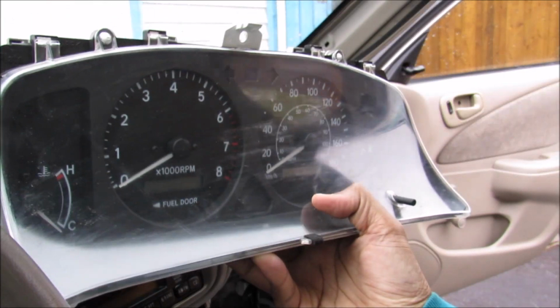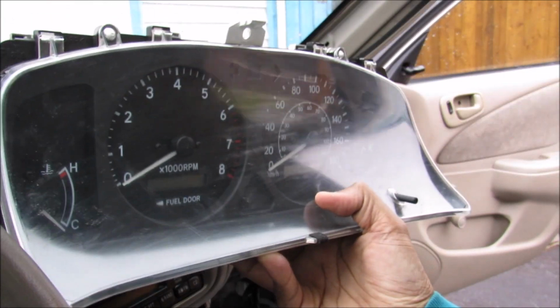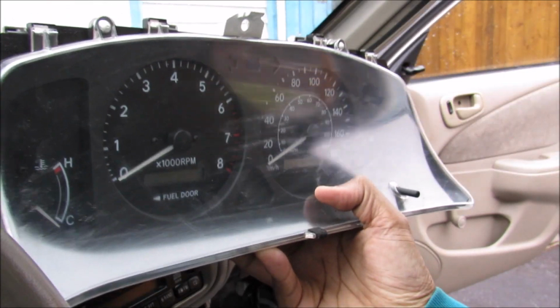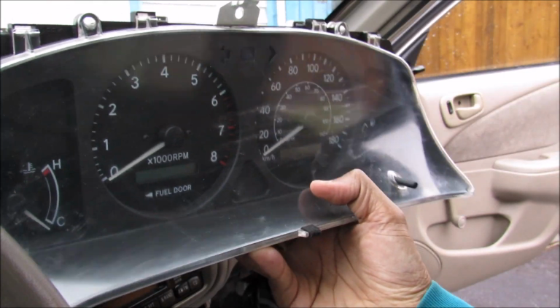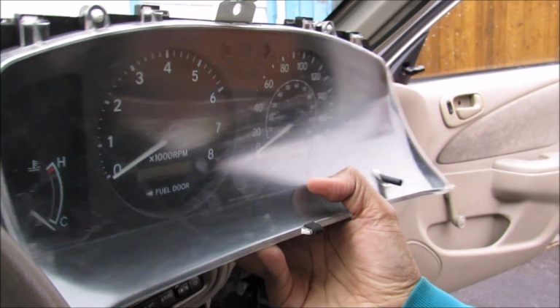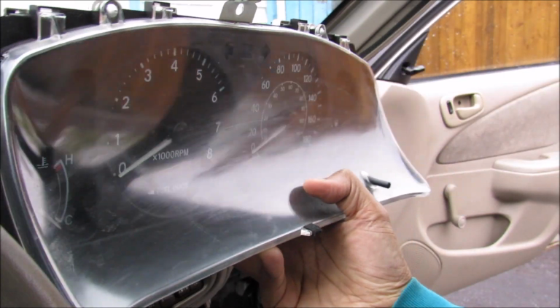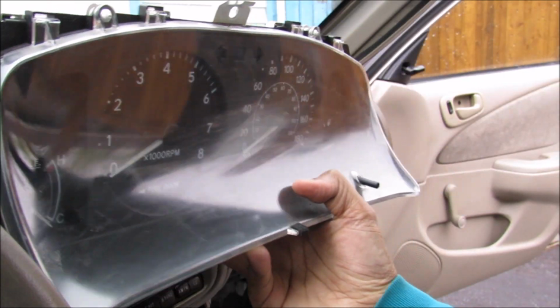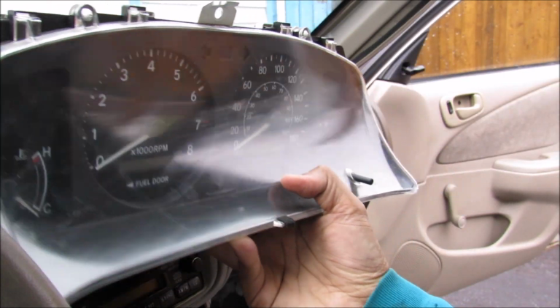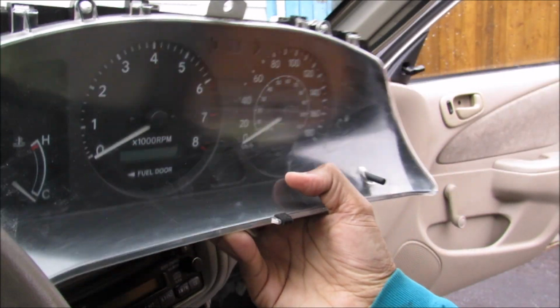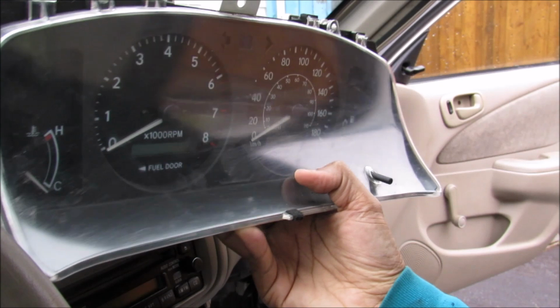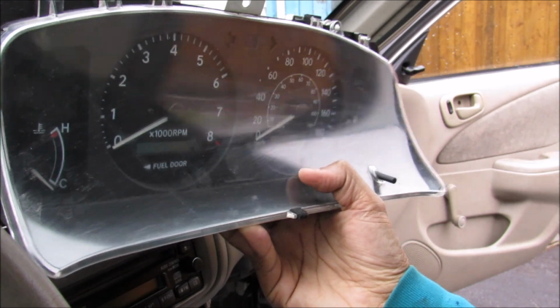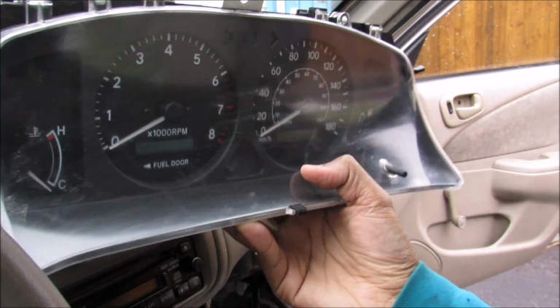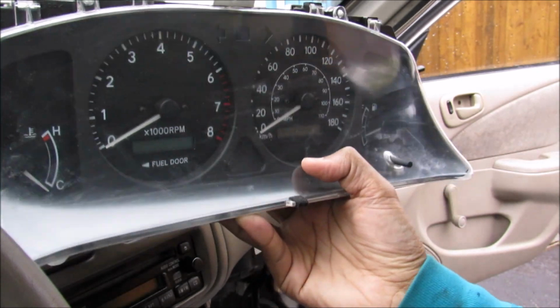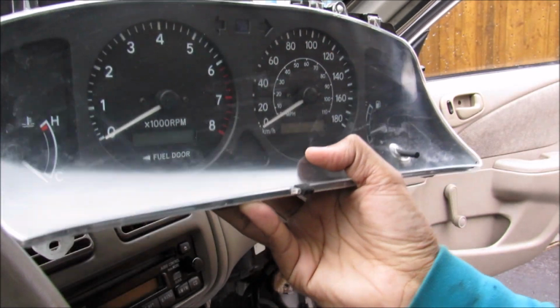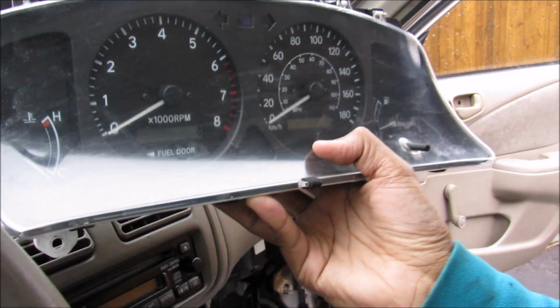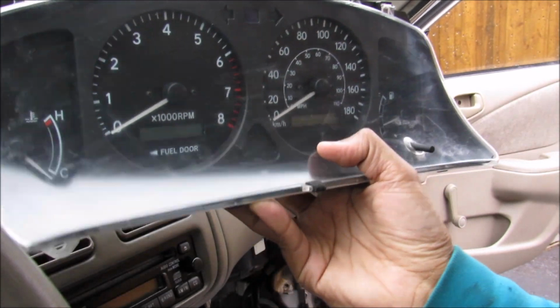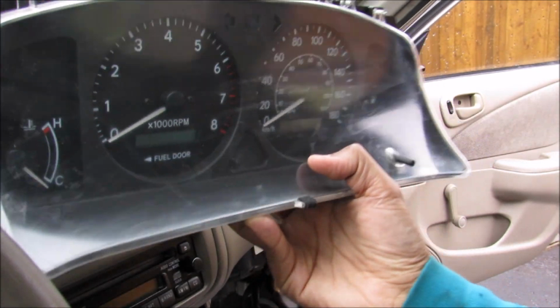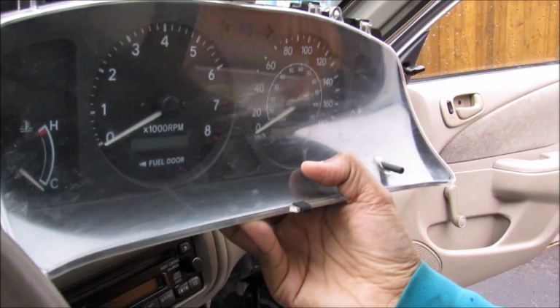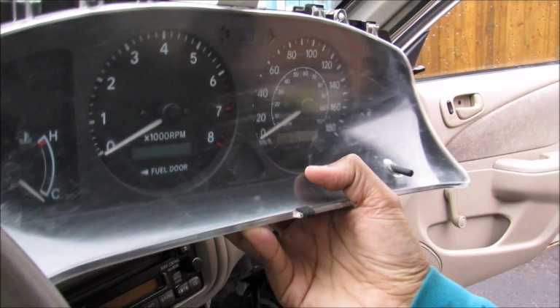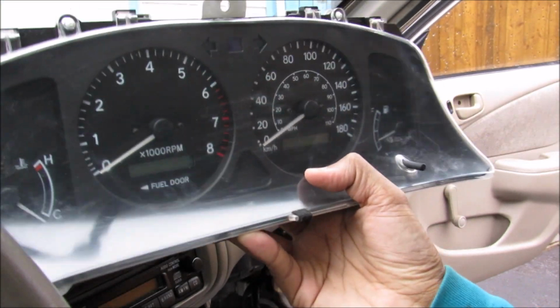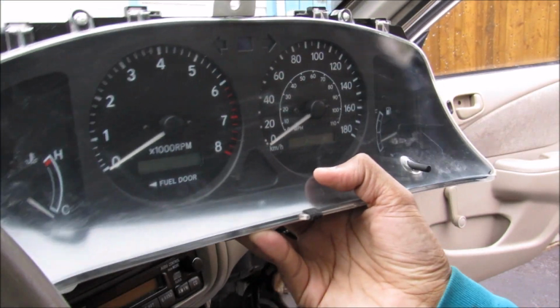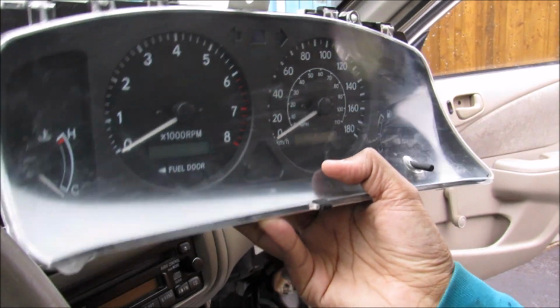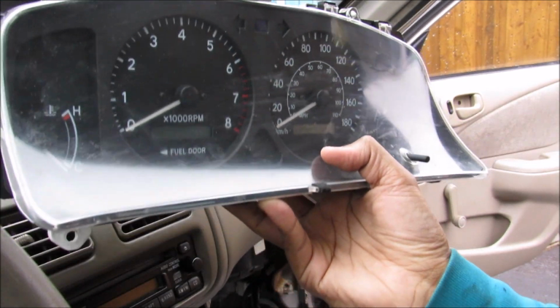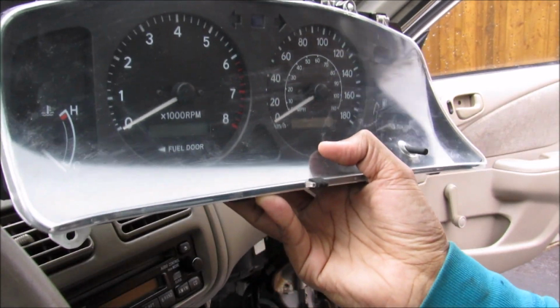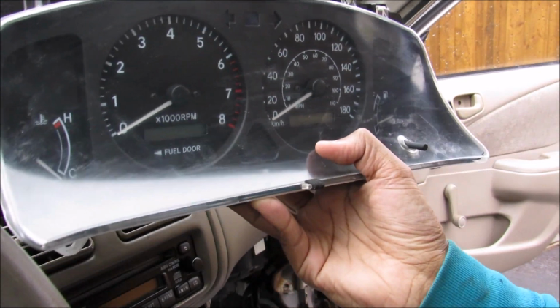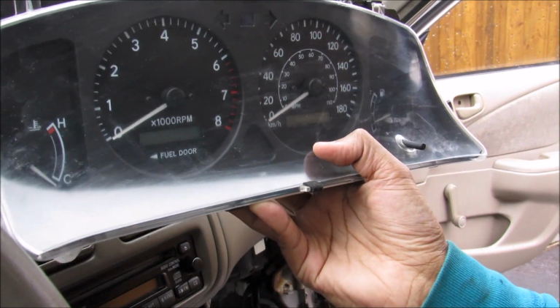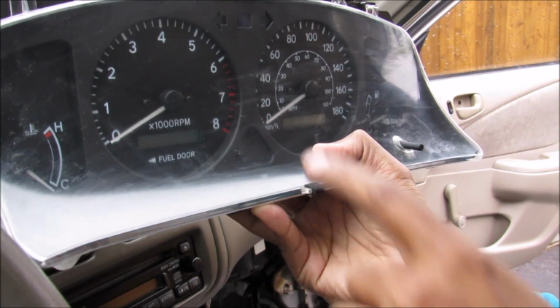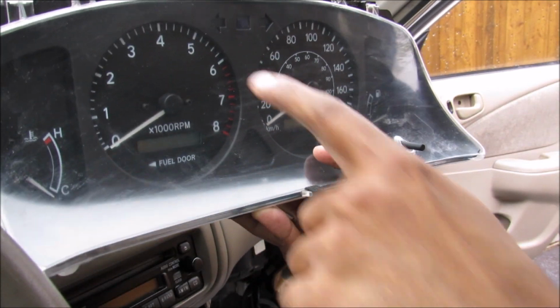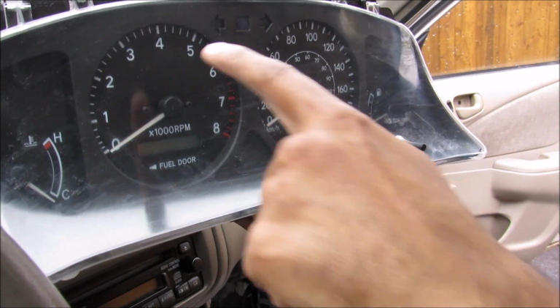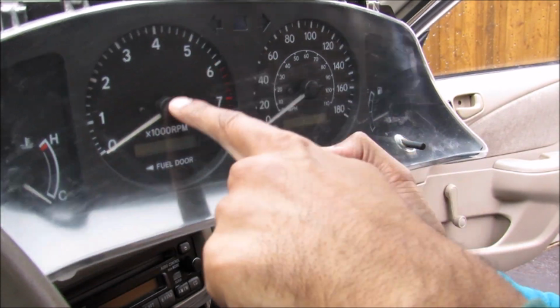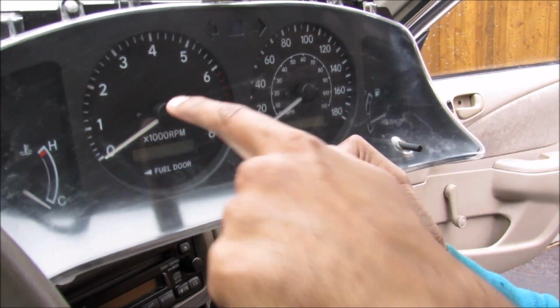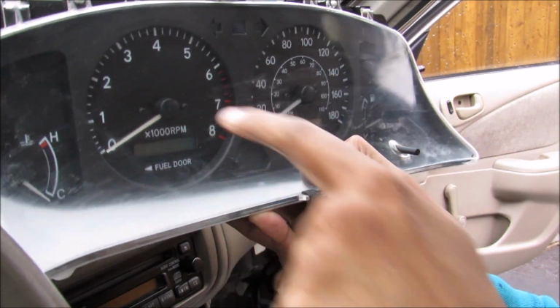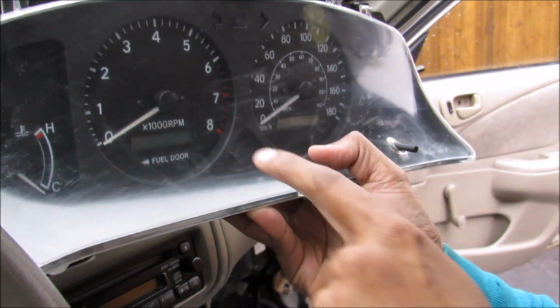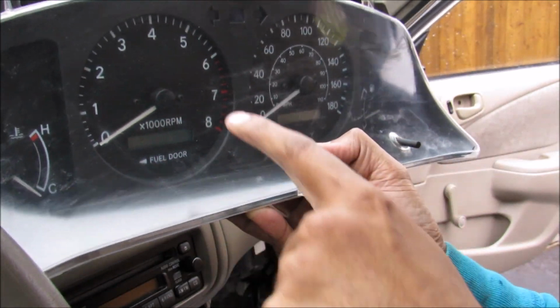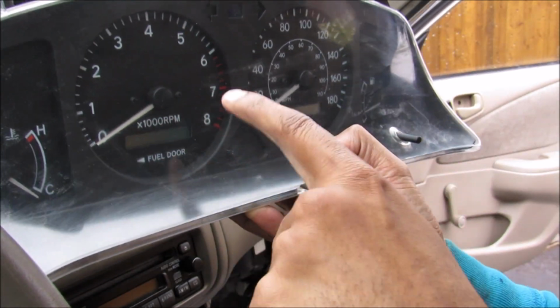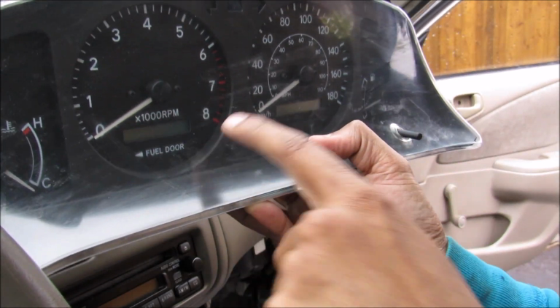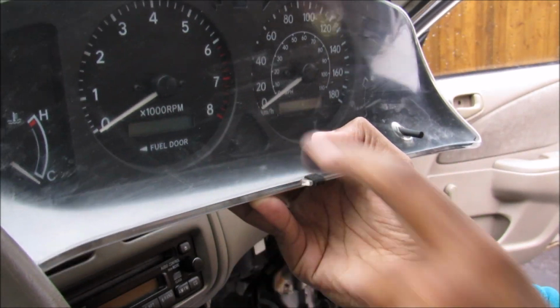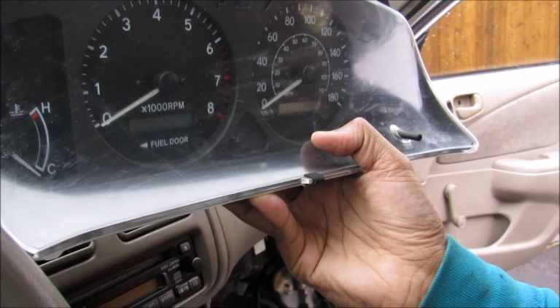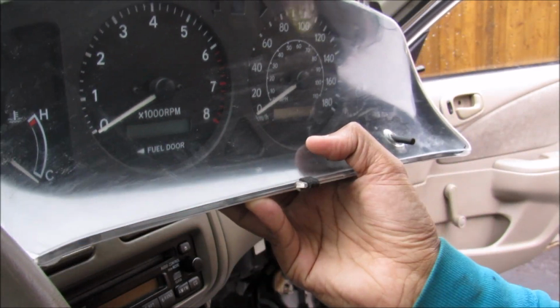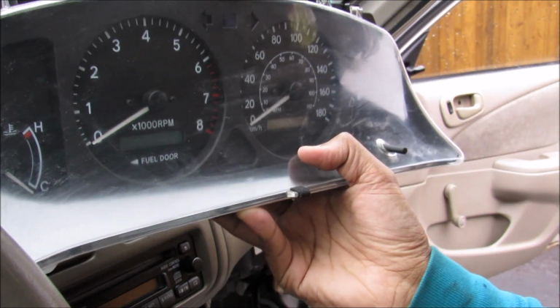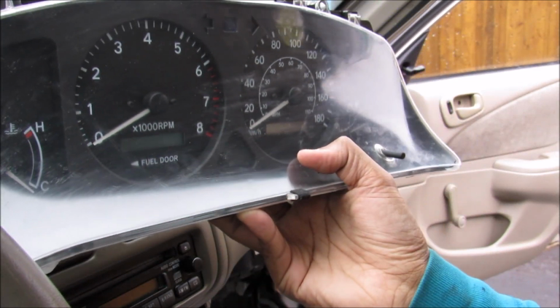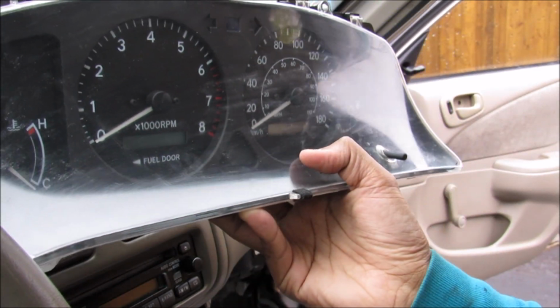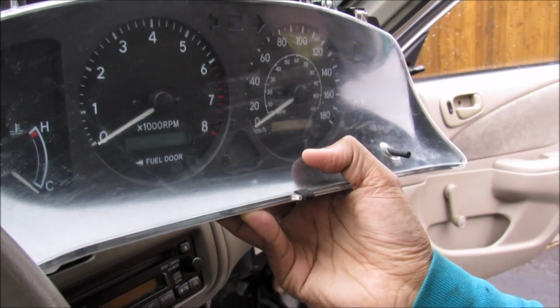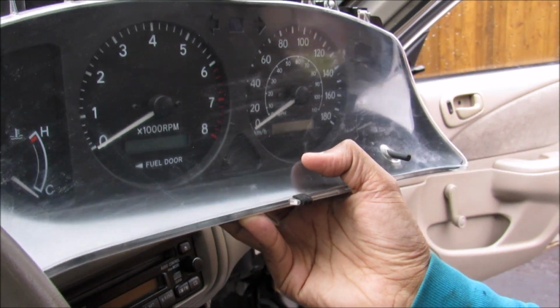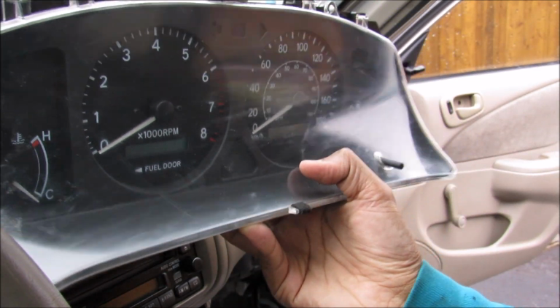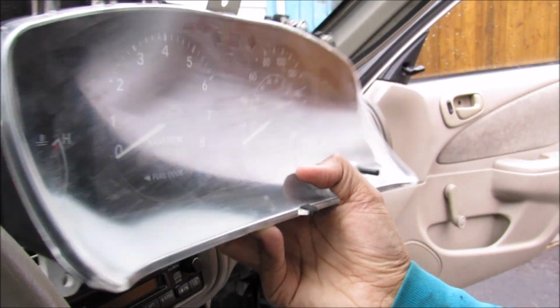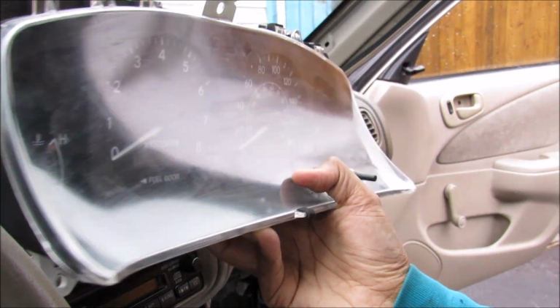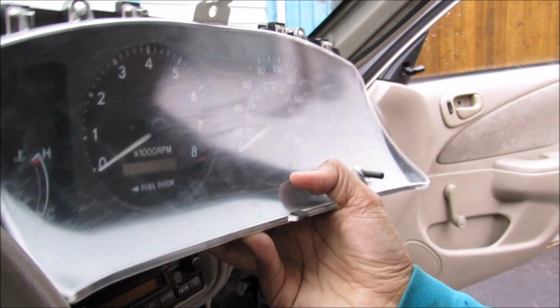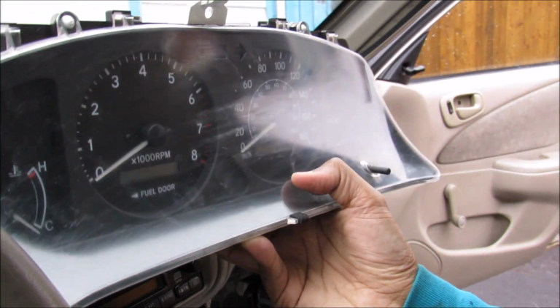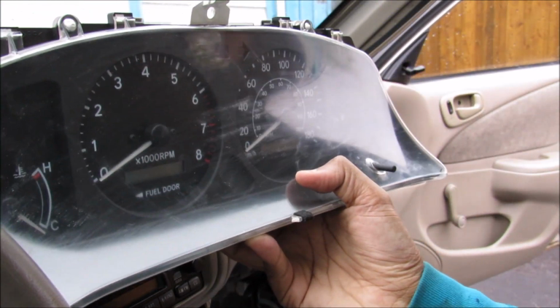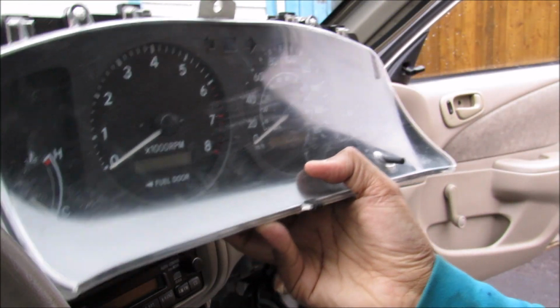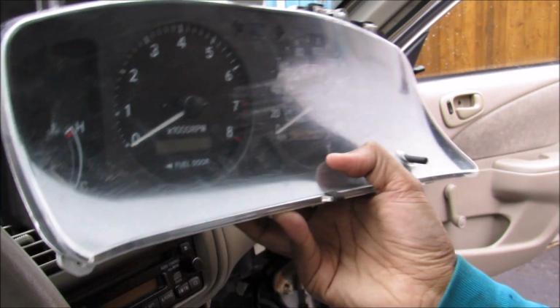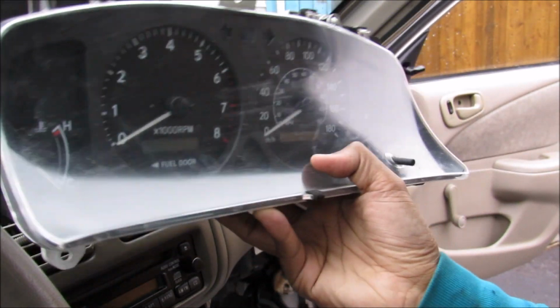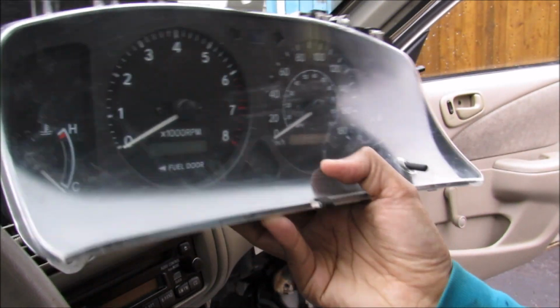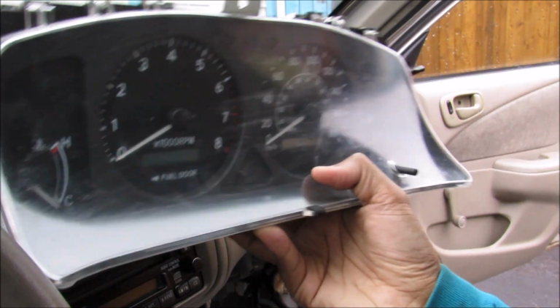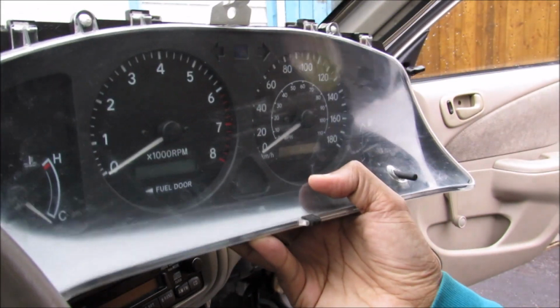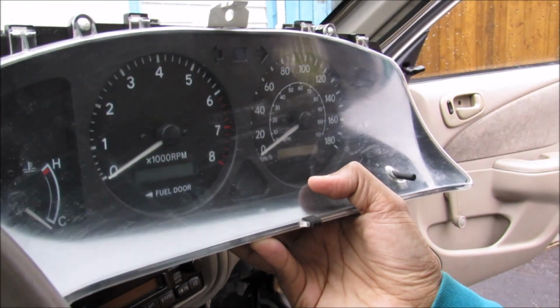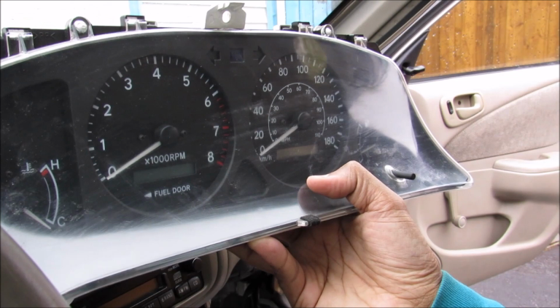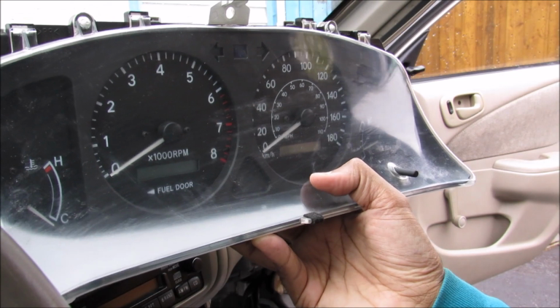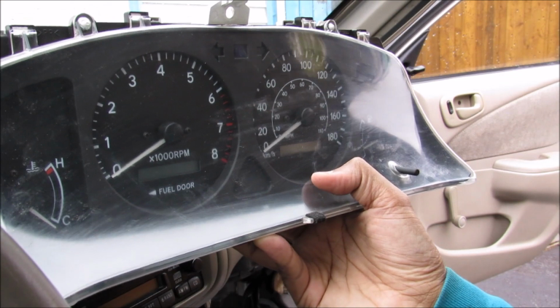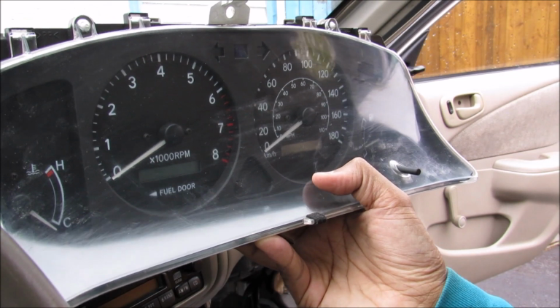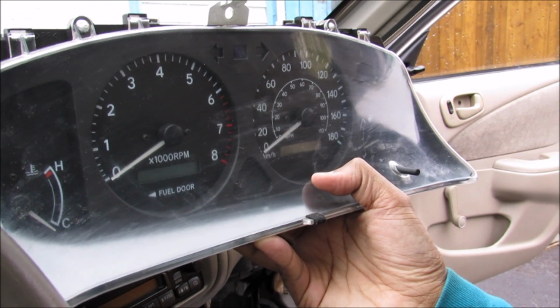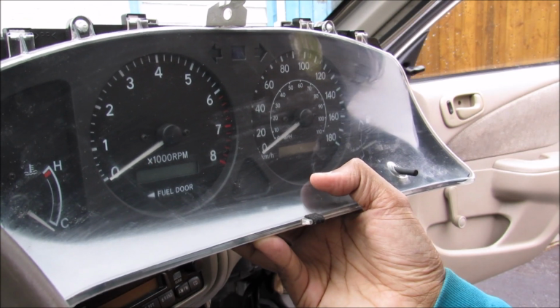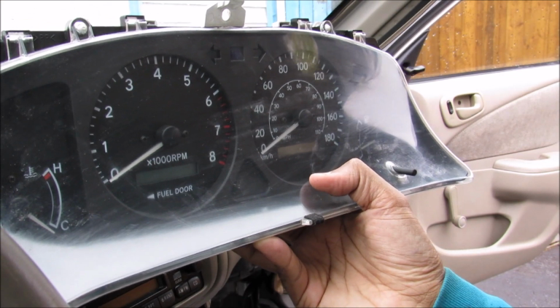Here we've got a used instrument cluster from another vehicle. This one has the tachometer and the temperature display option, and I'm going to swap this into my car.